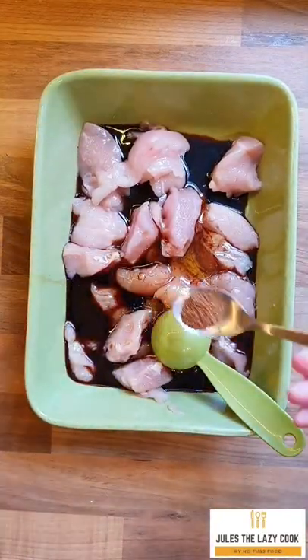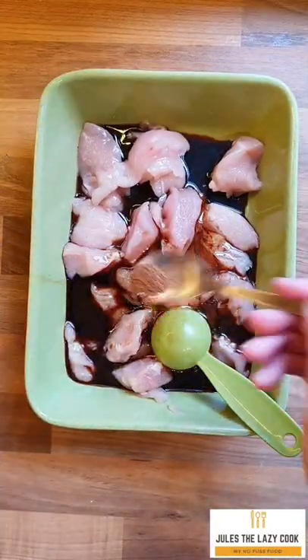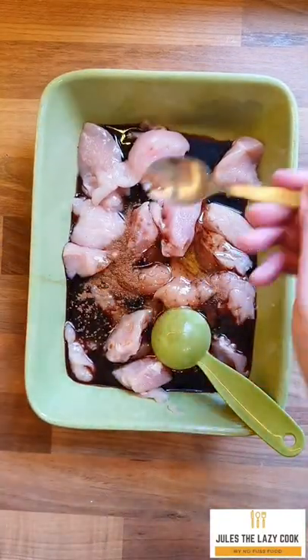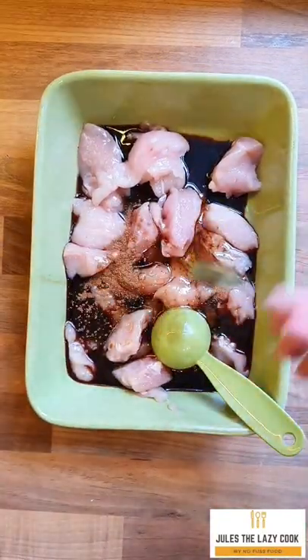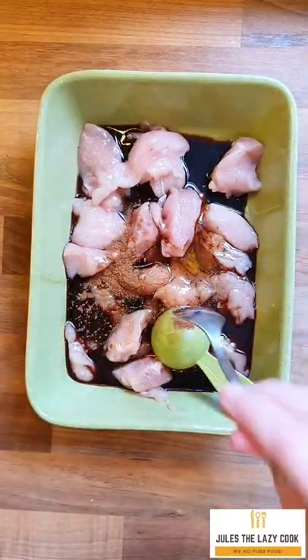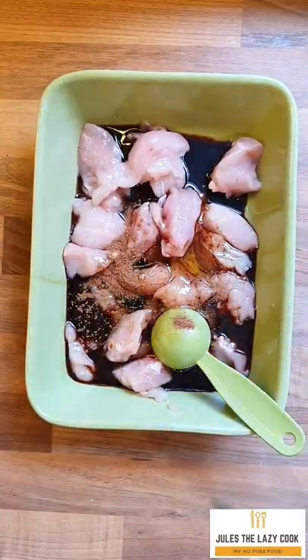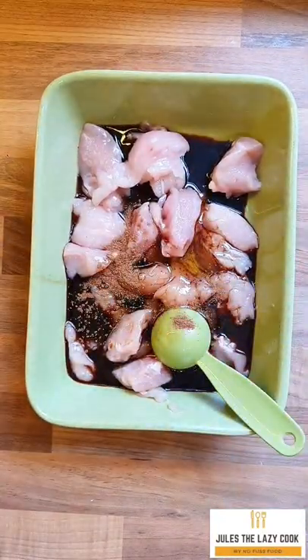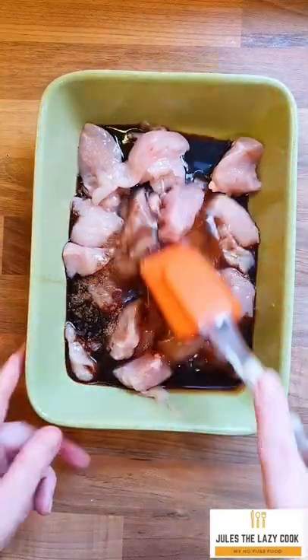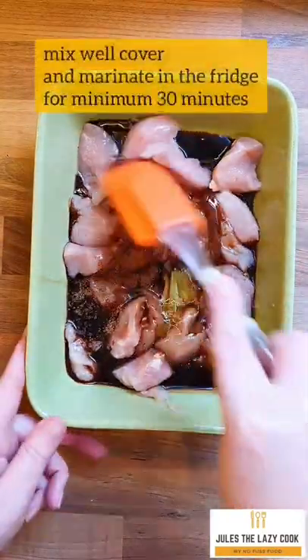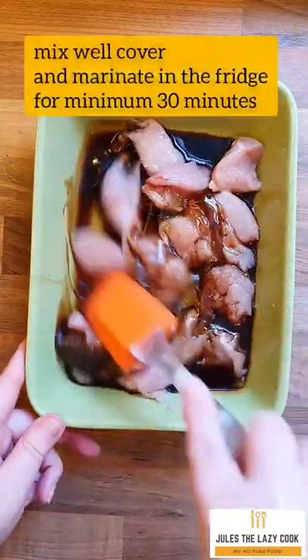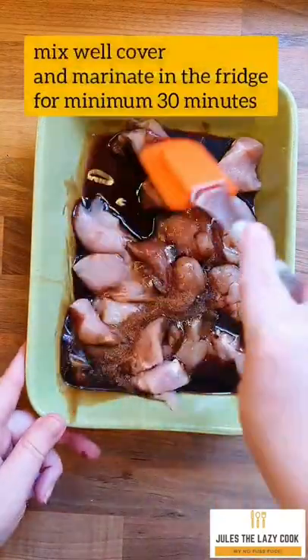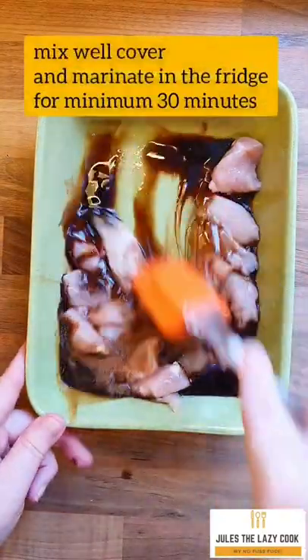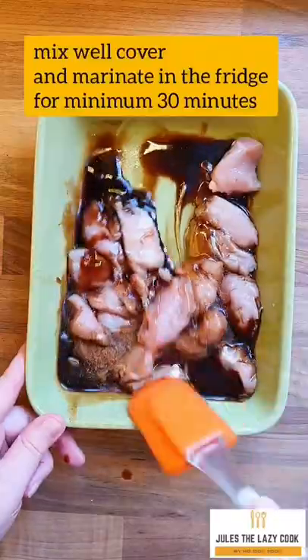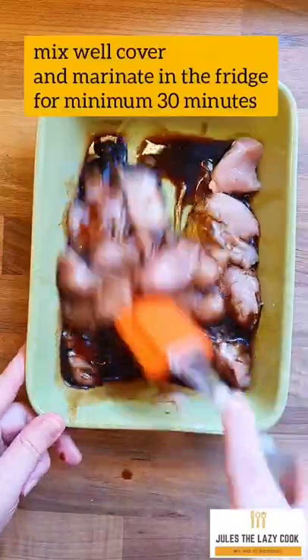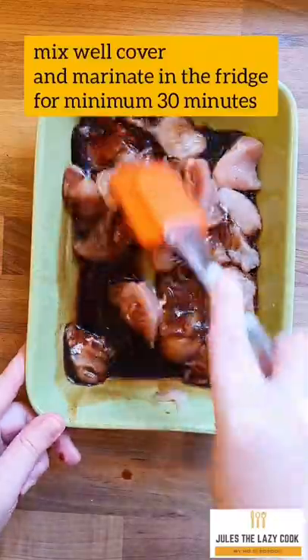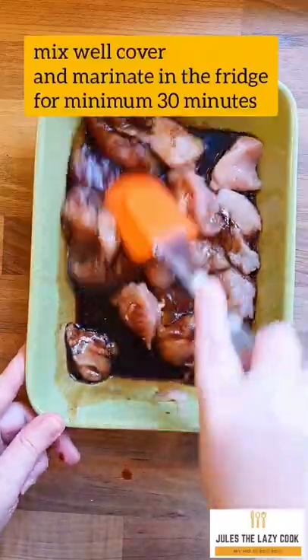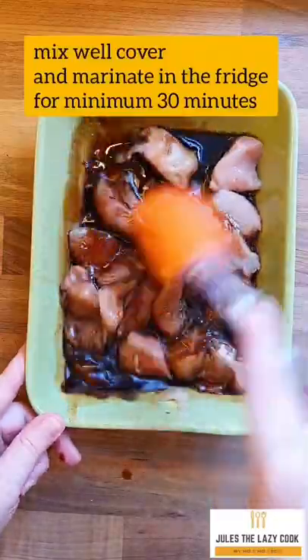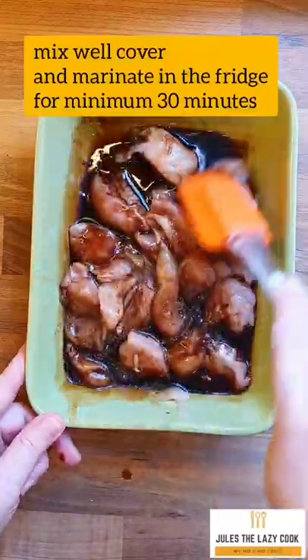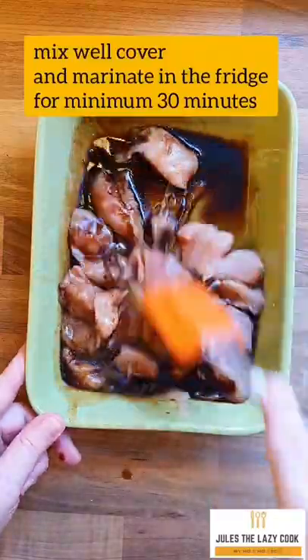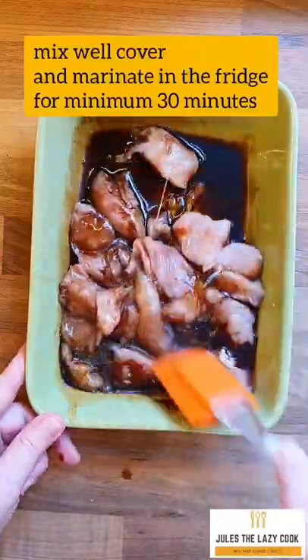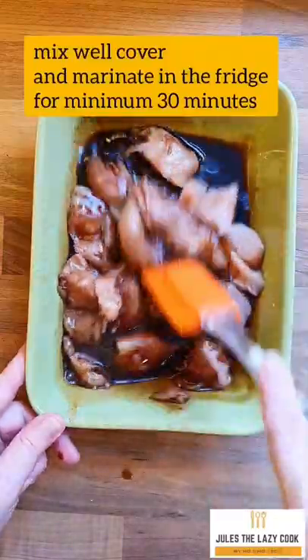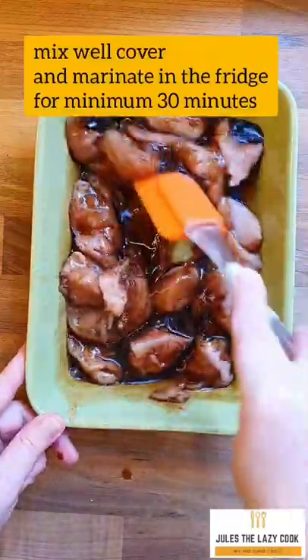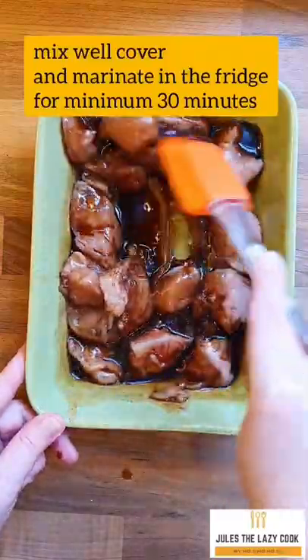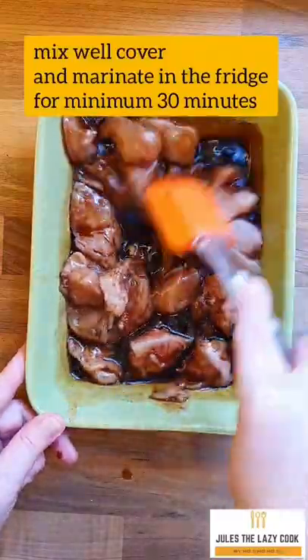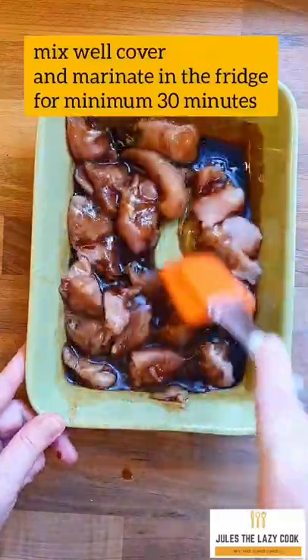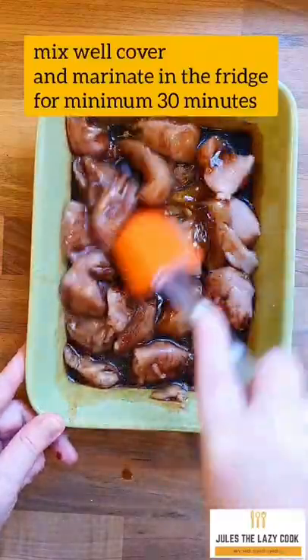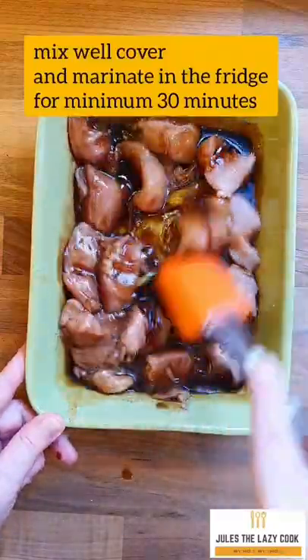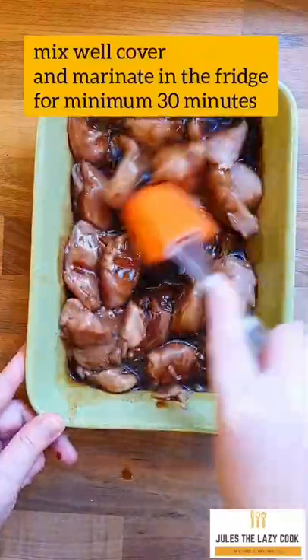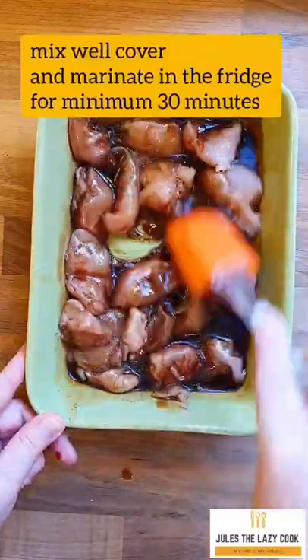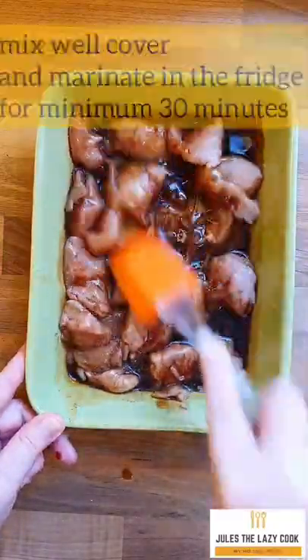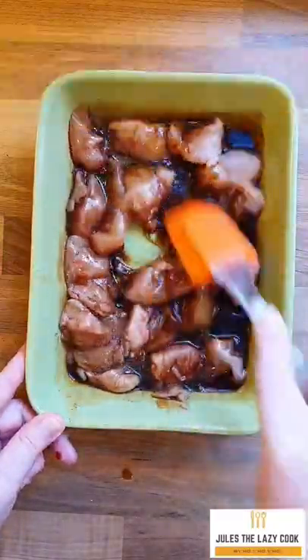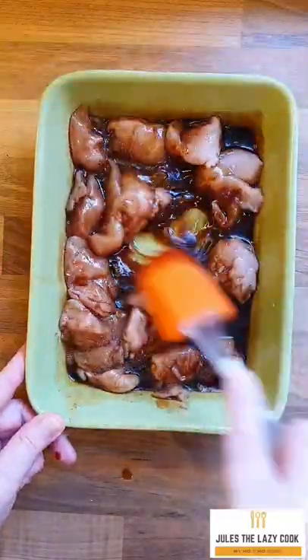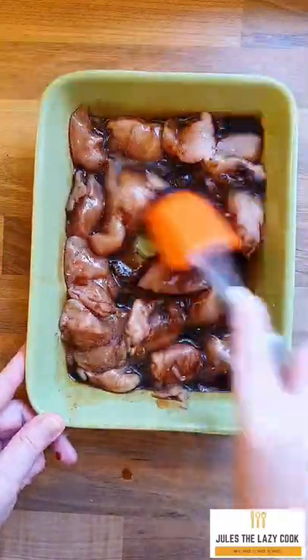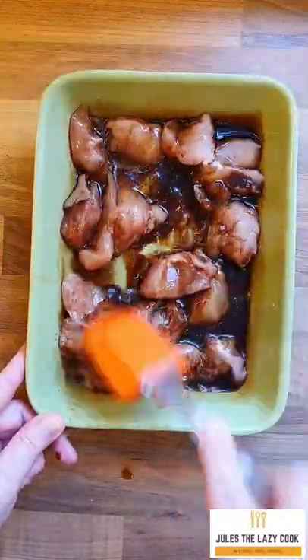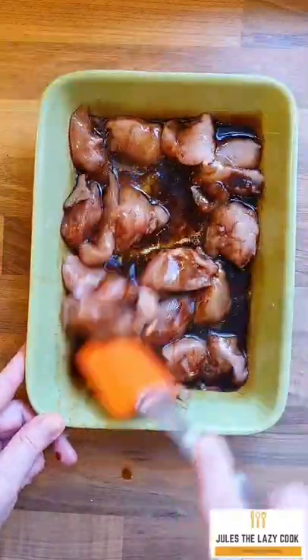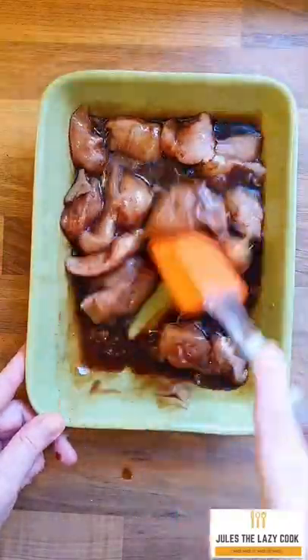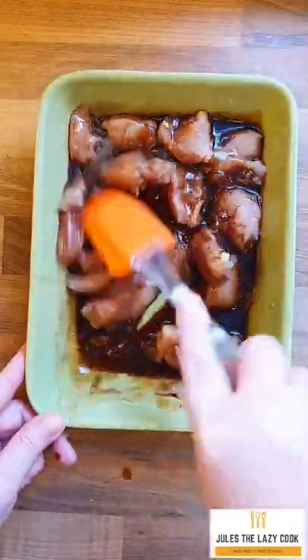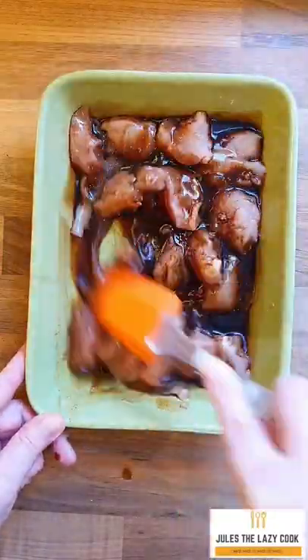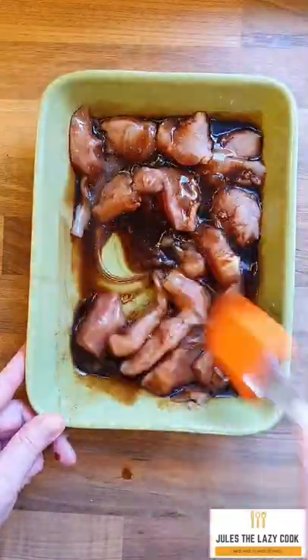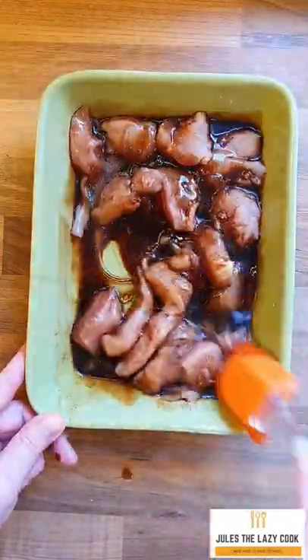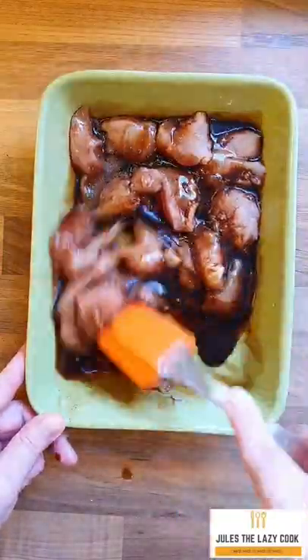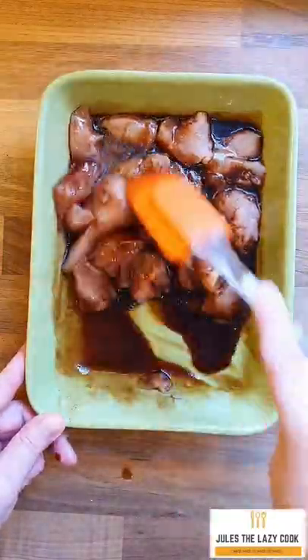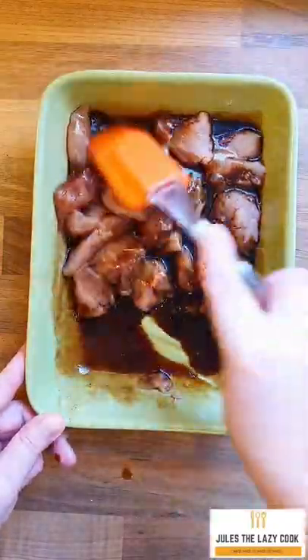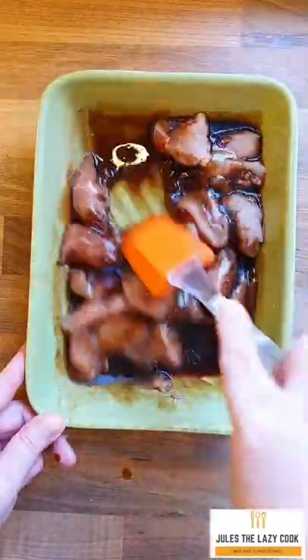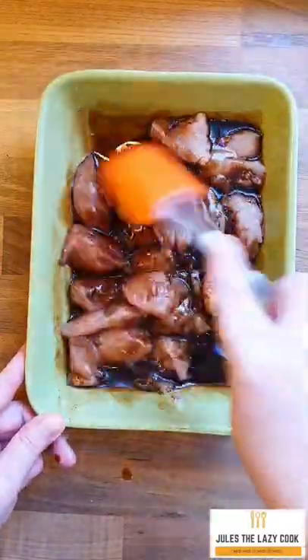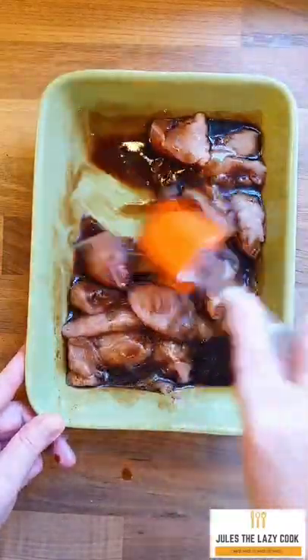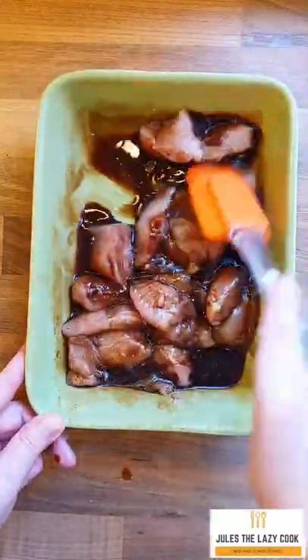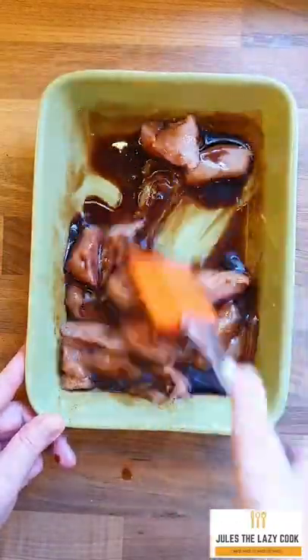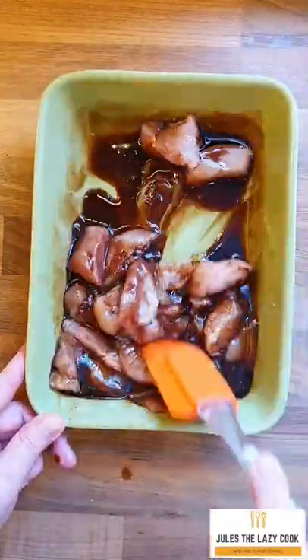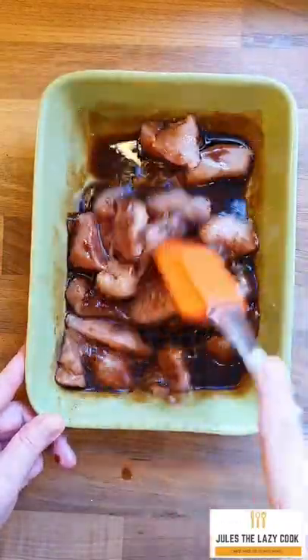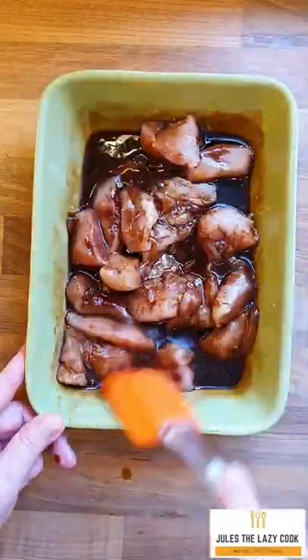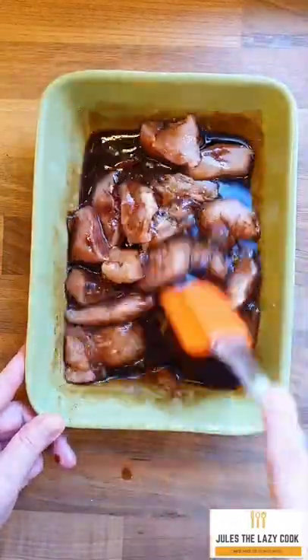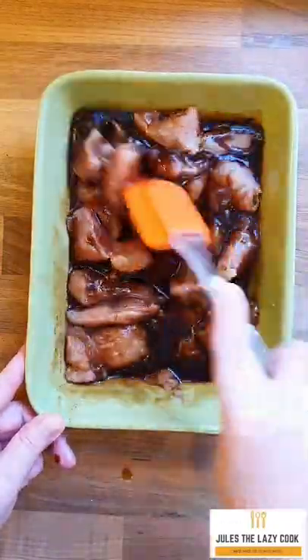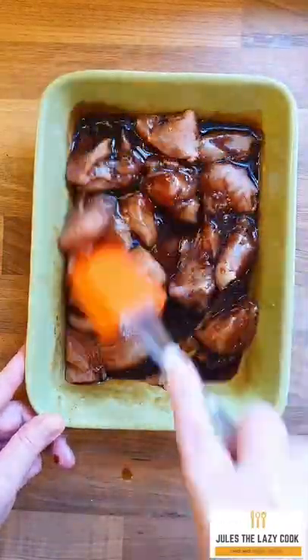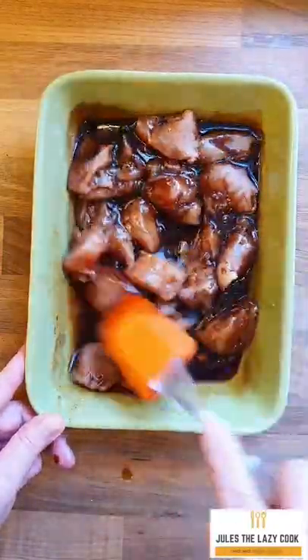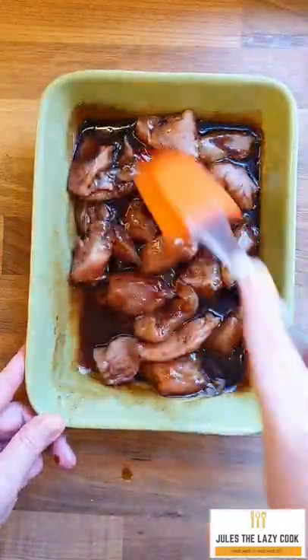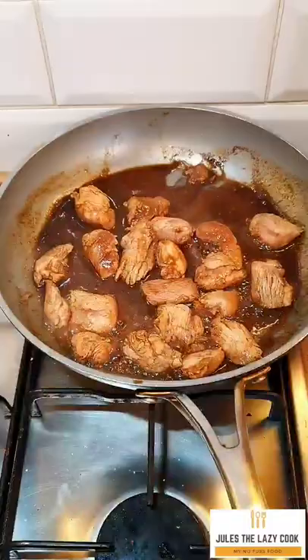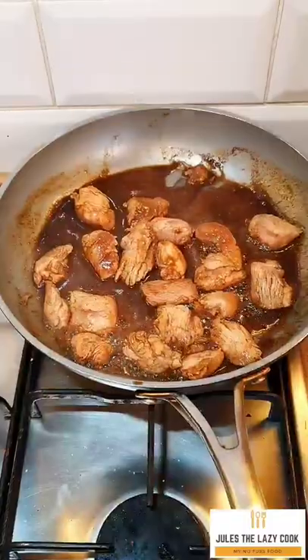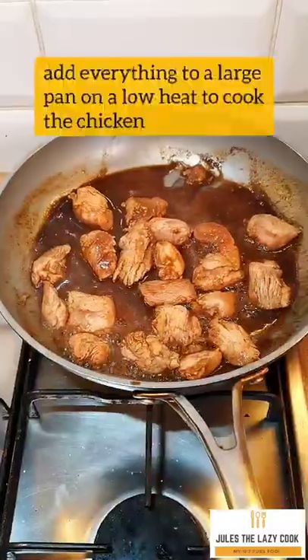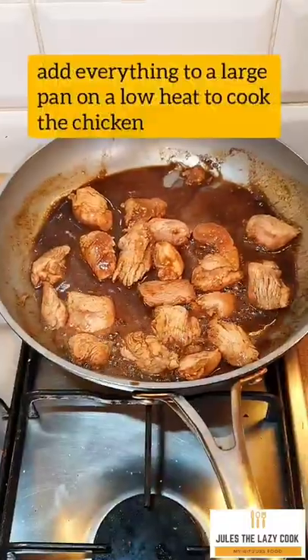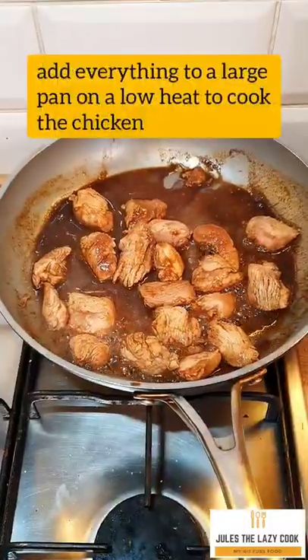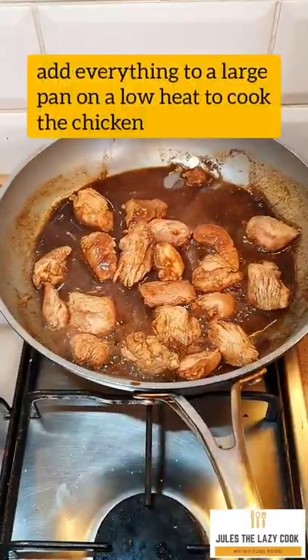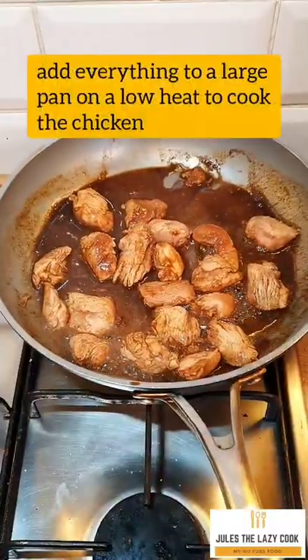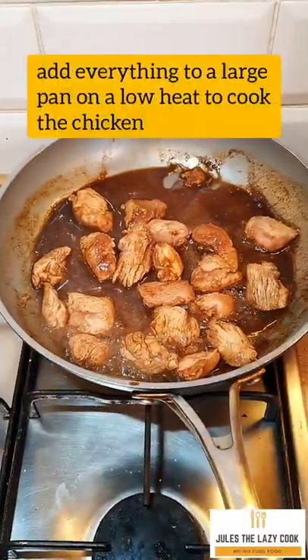I mix this up and marinate it in the fridge. You could marinate it overnight and then the flavours will really get into that chicken.